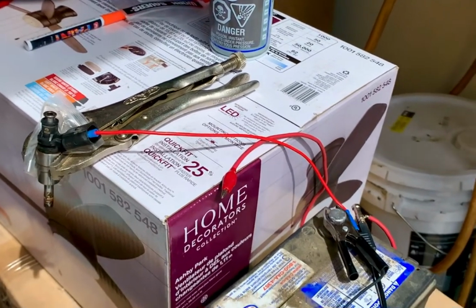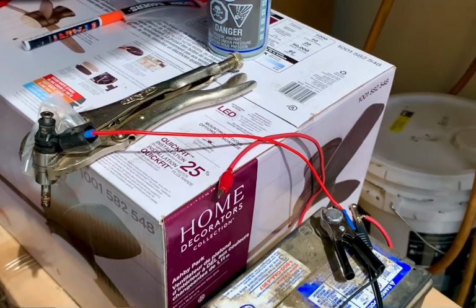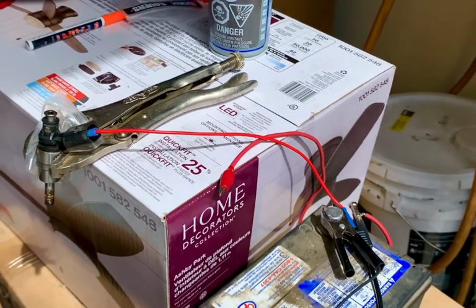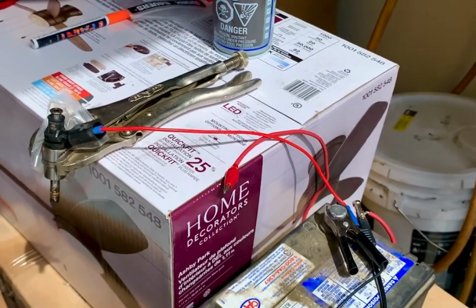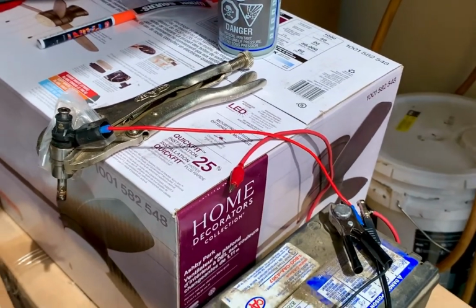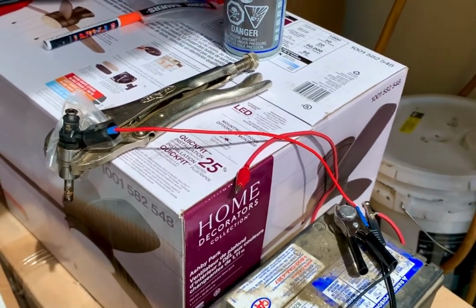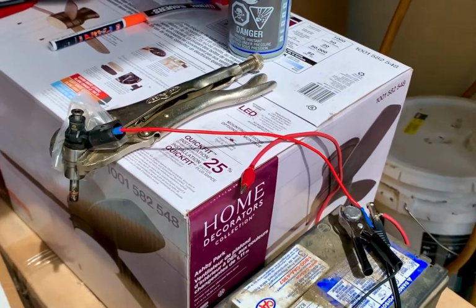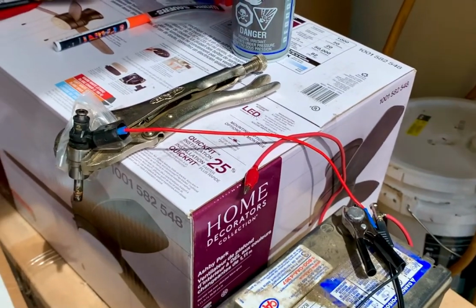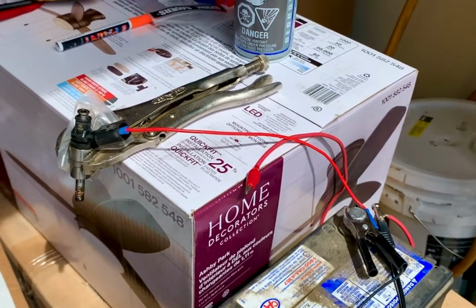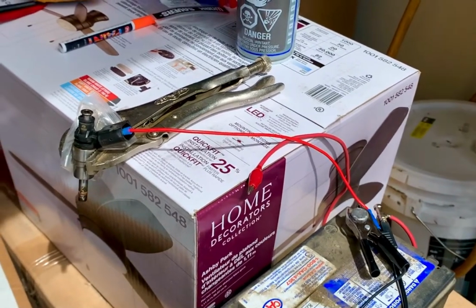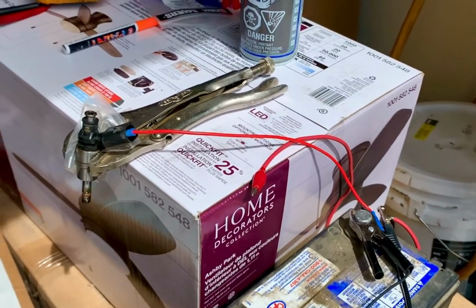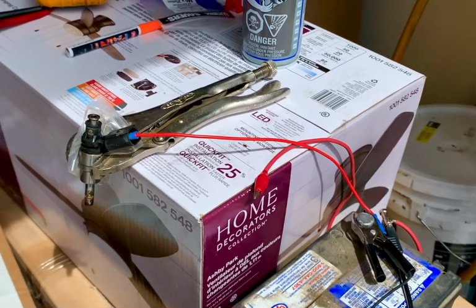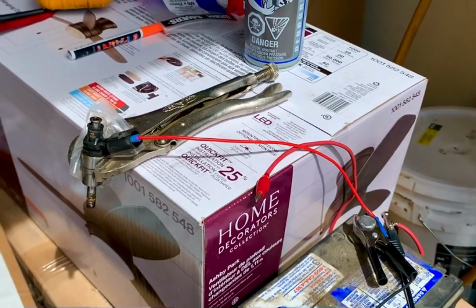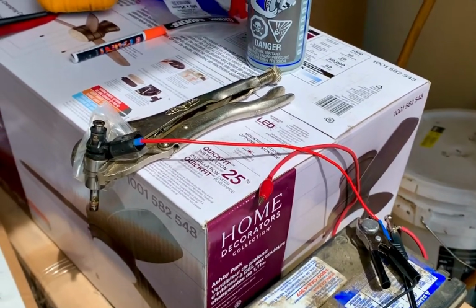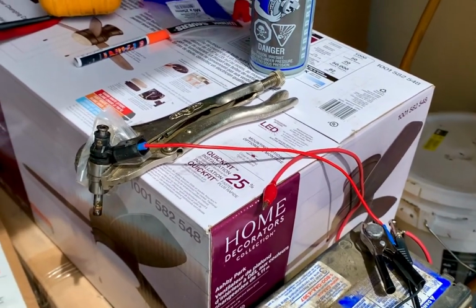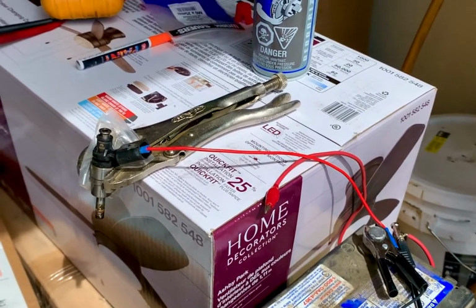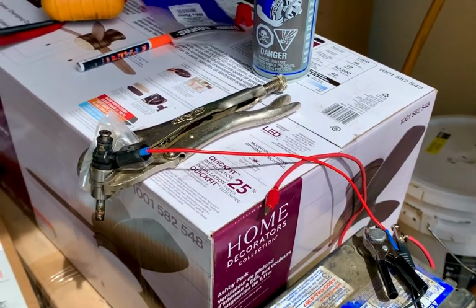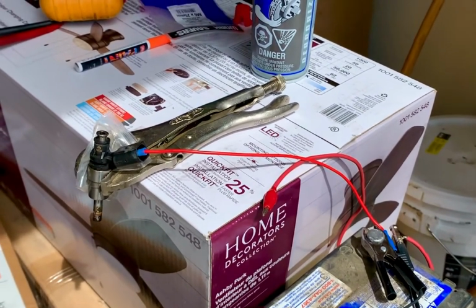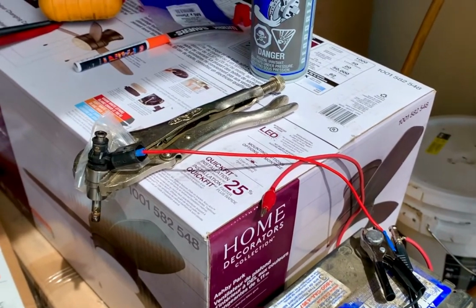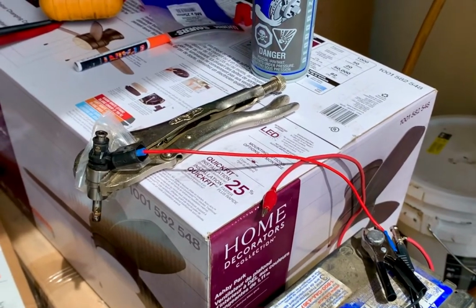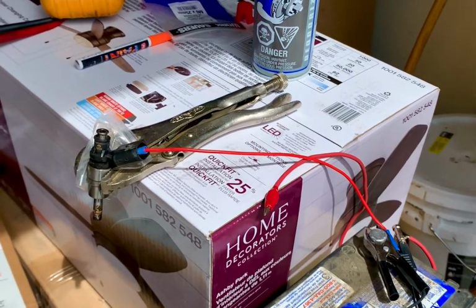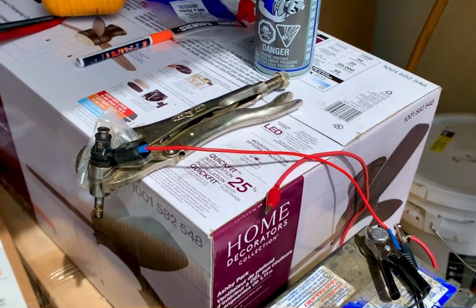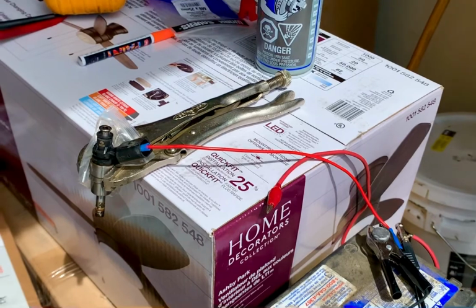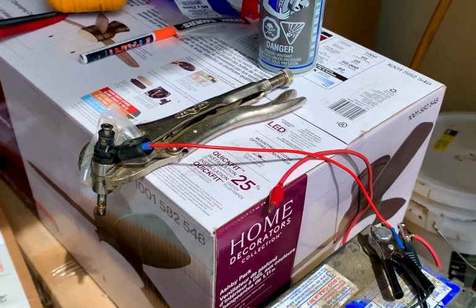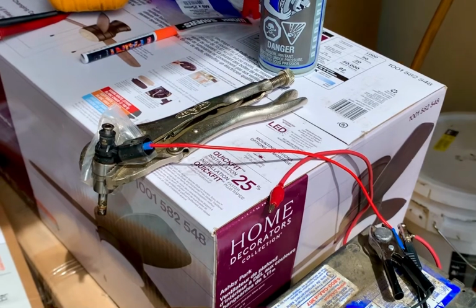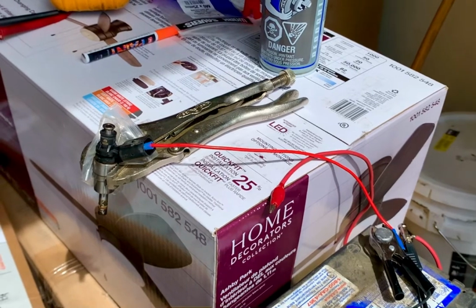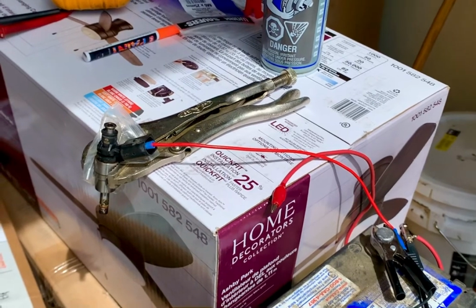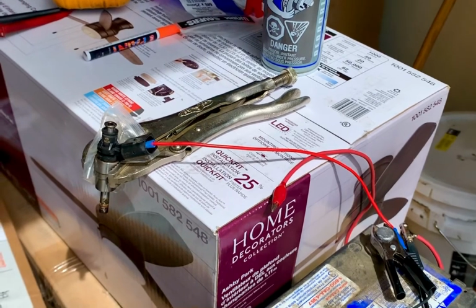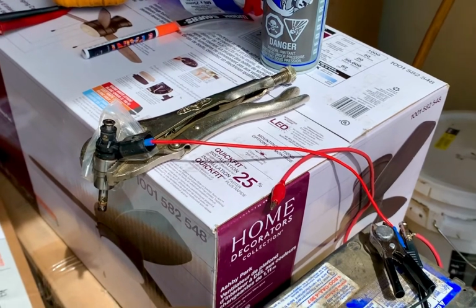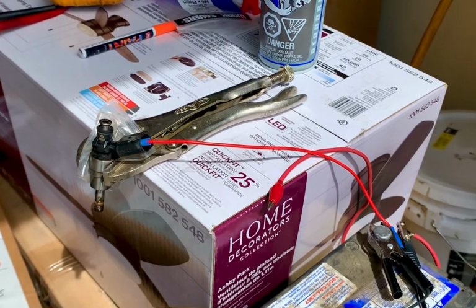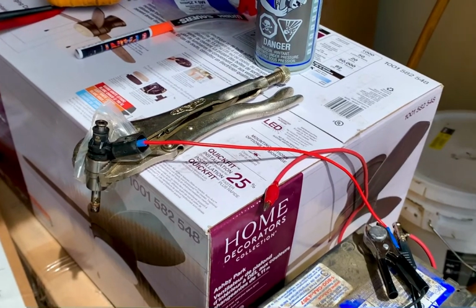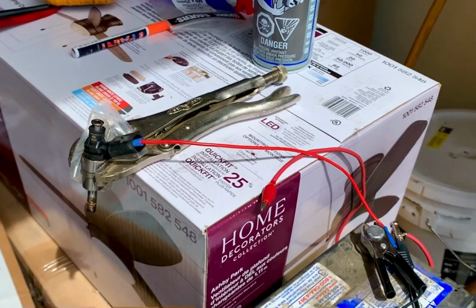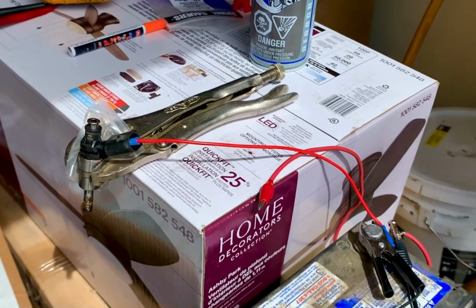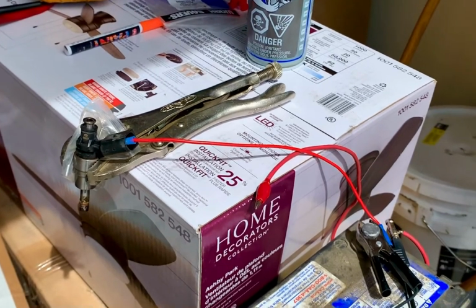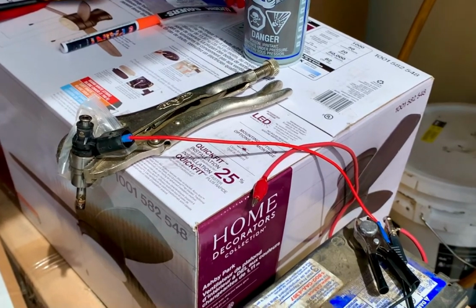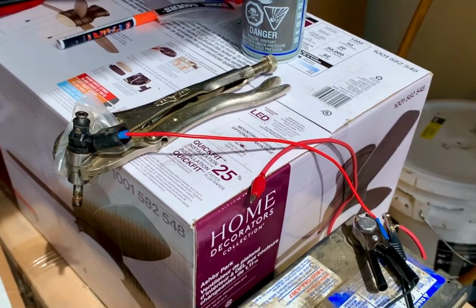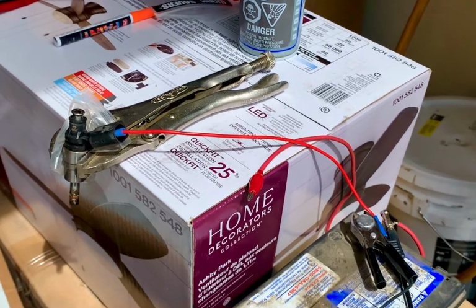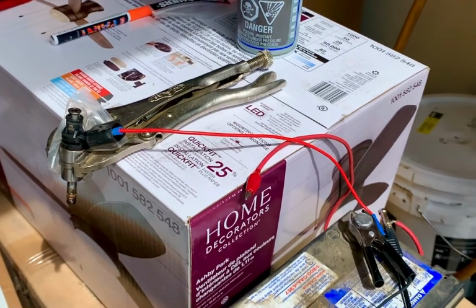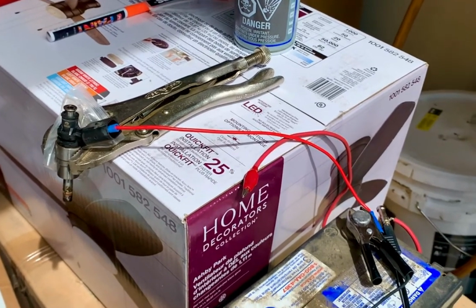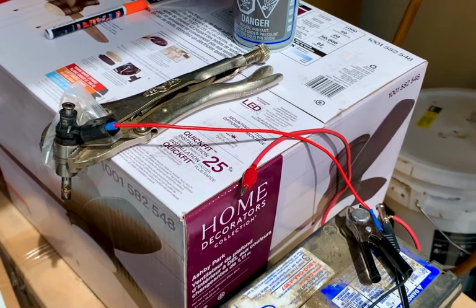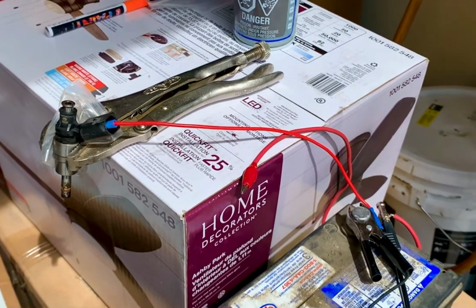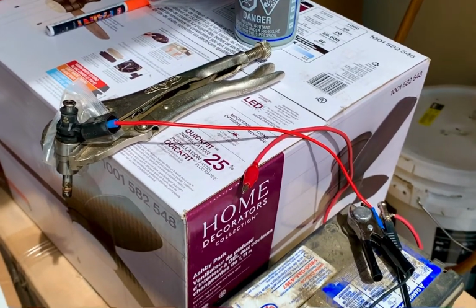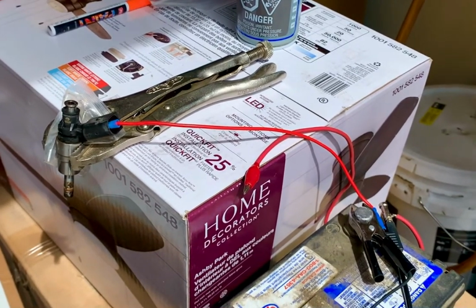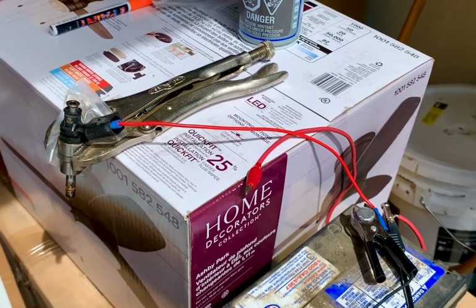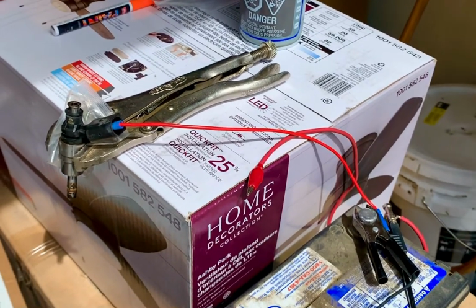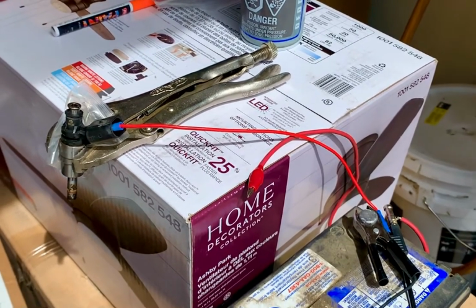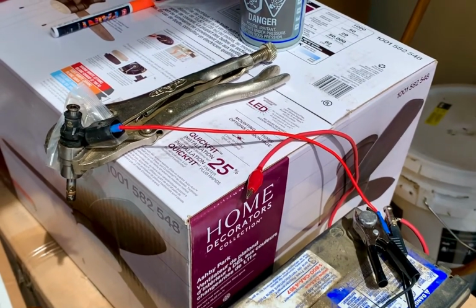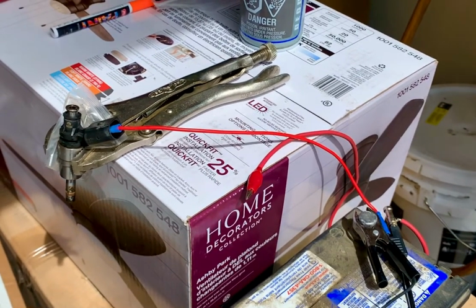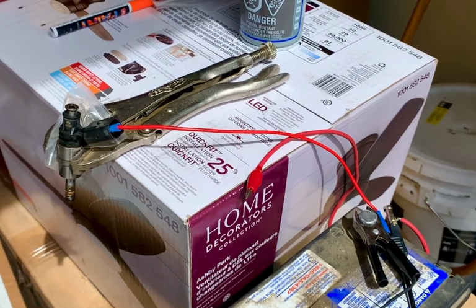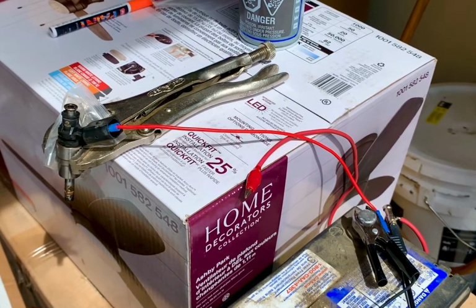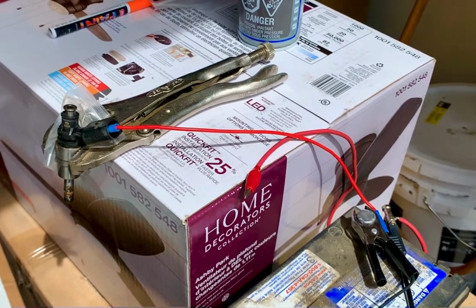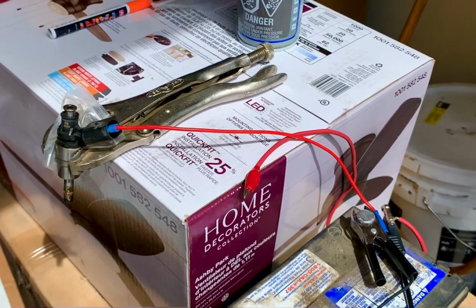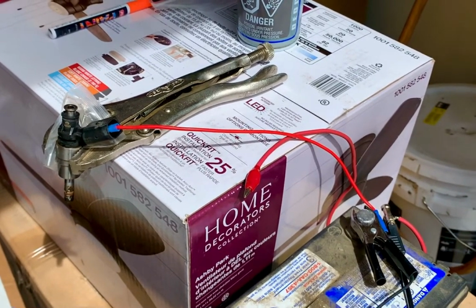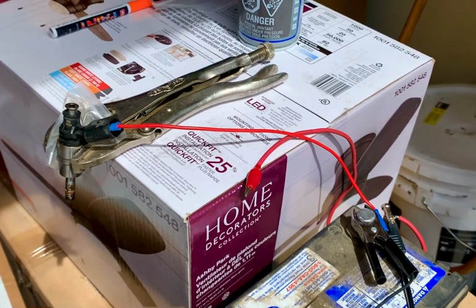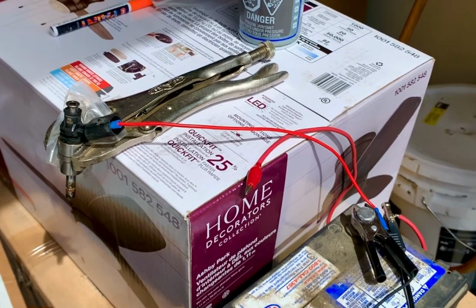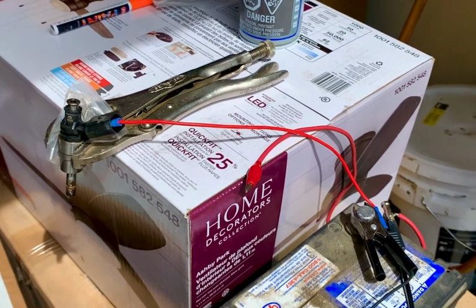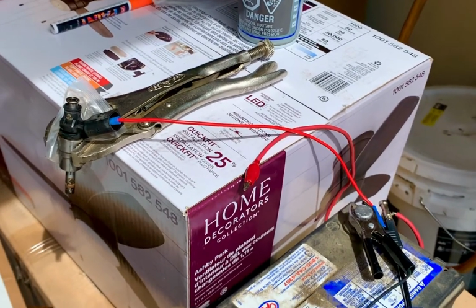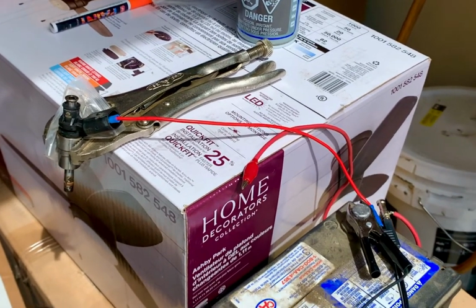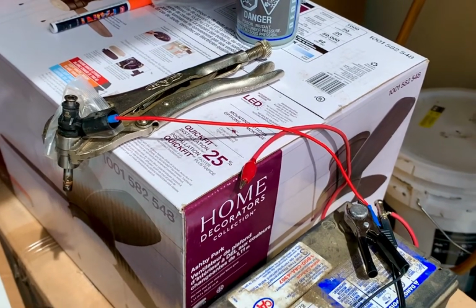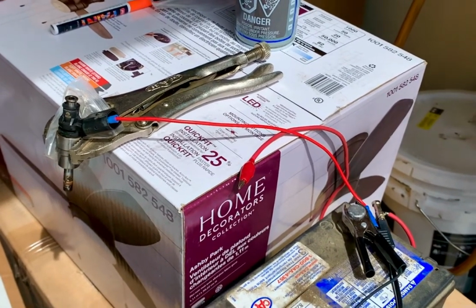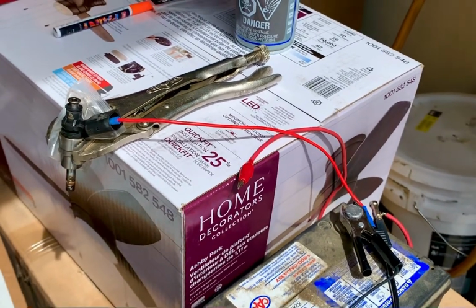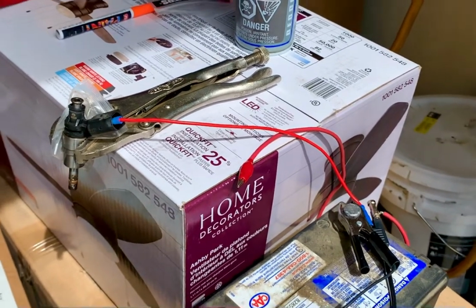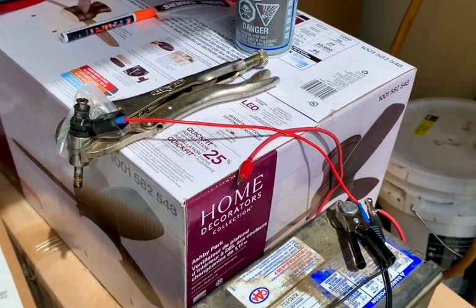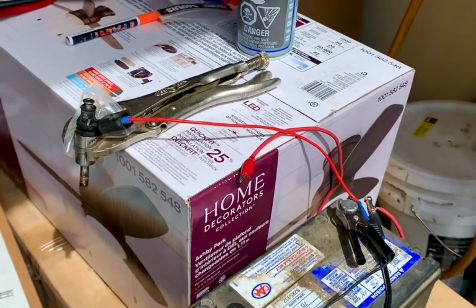Otherwise I'd have to just take a gamble and put probably the wrong injector in and then do it all over again. Okay, thanks. Bye bye.